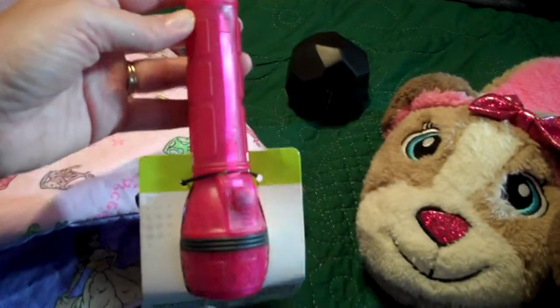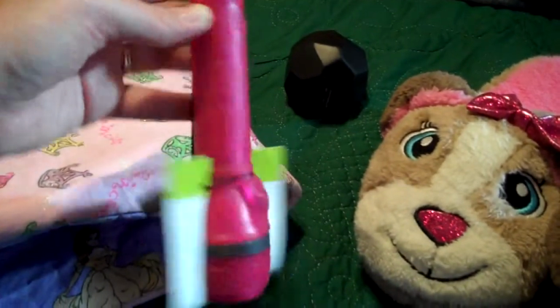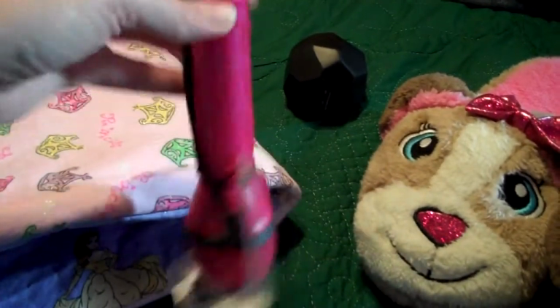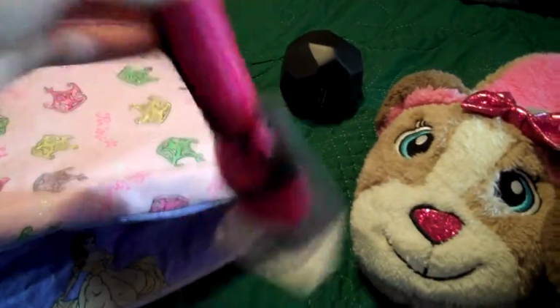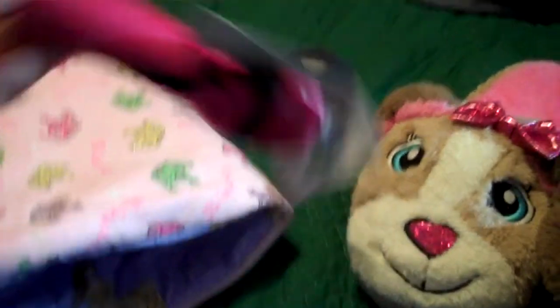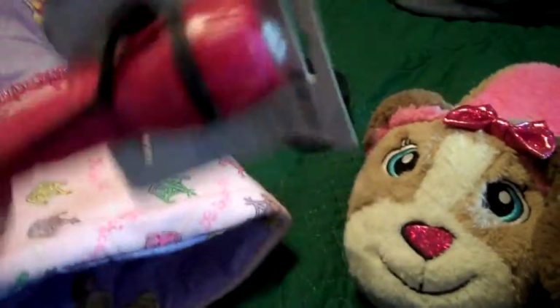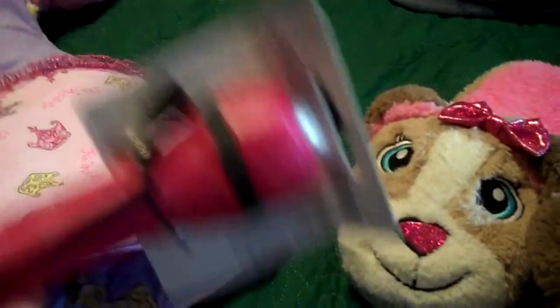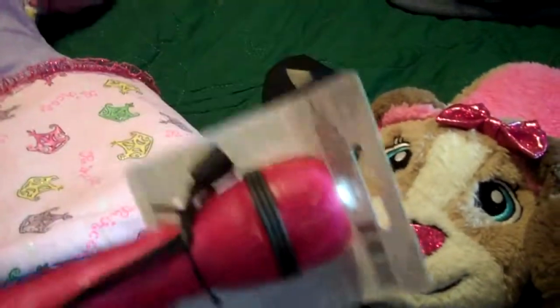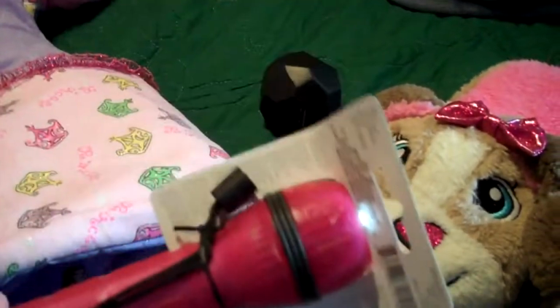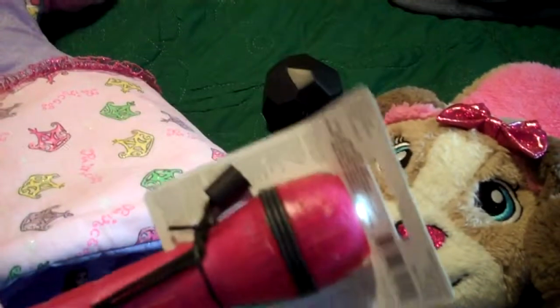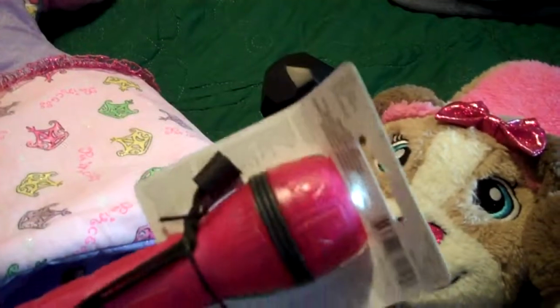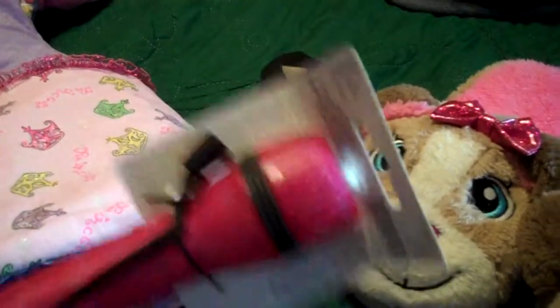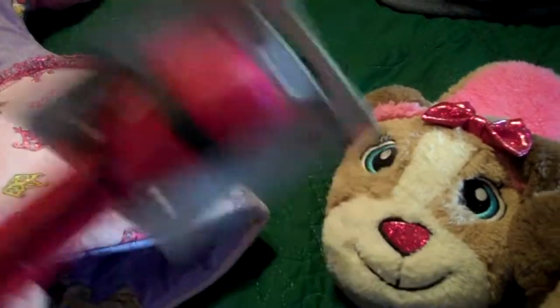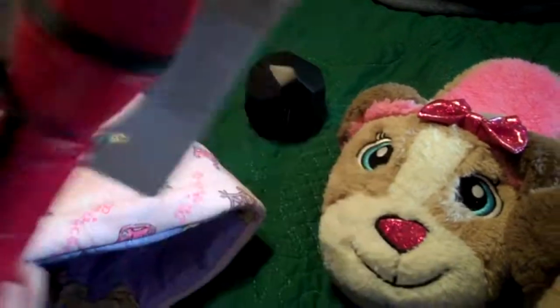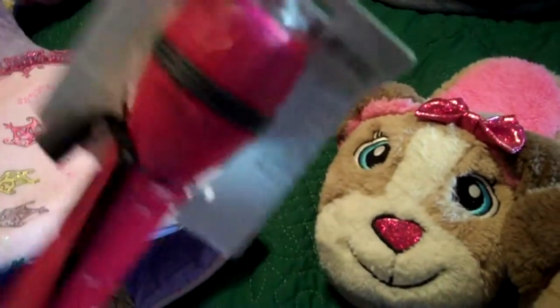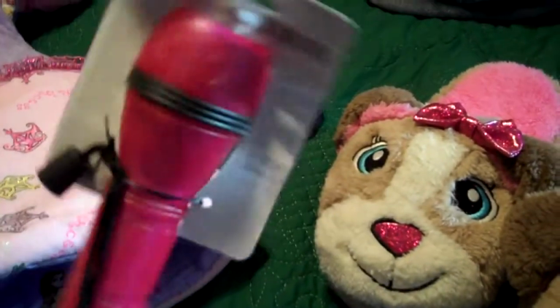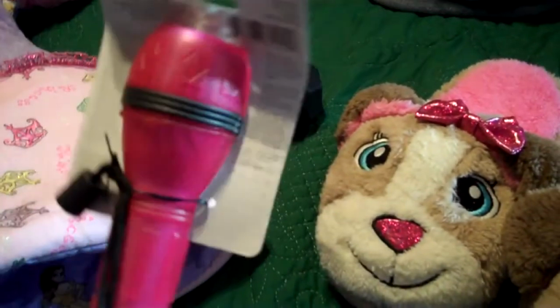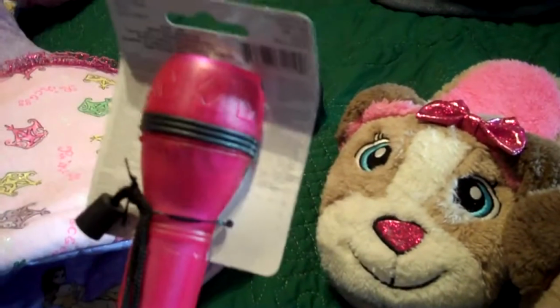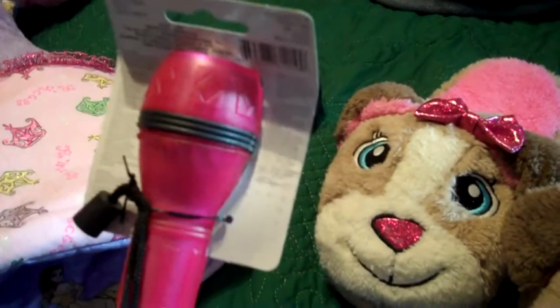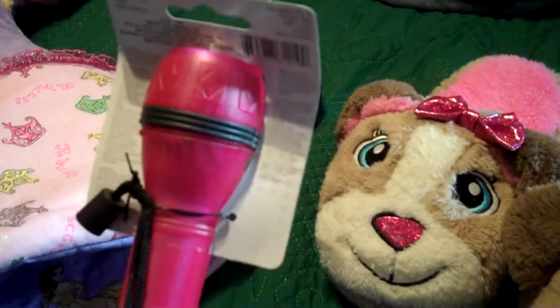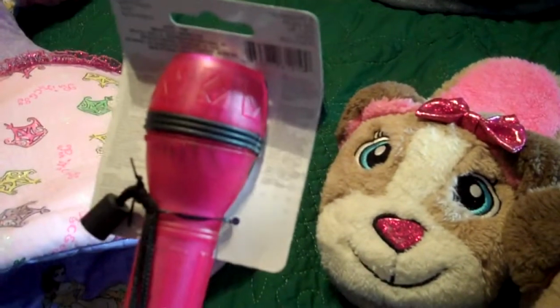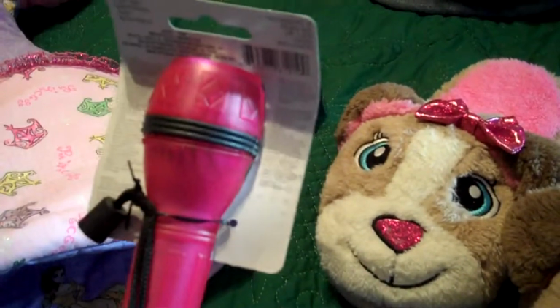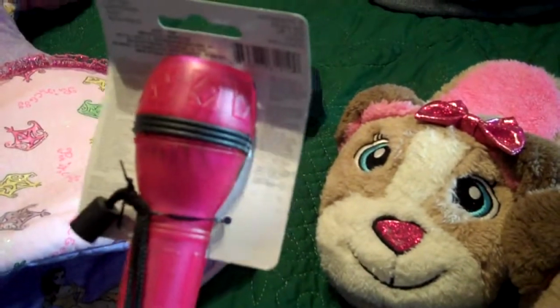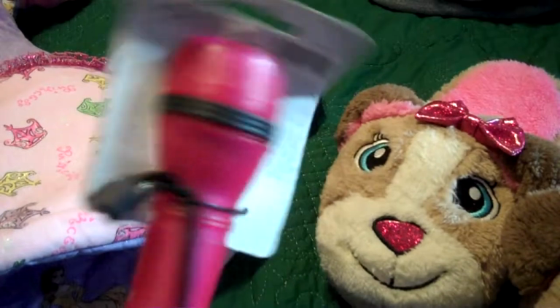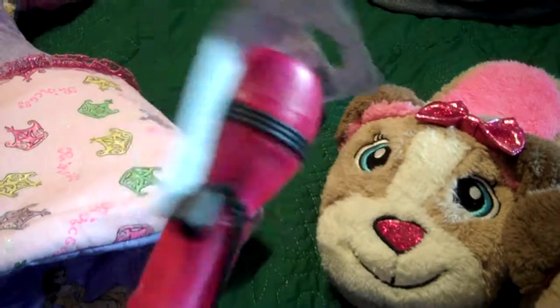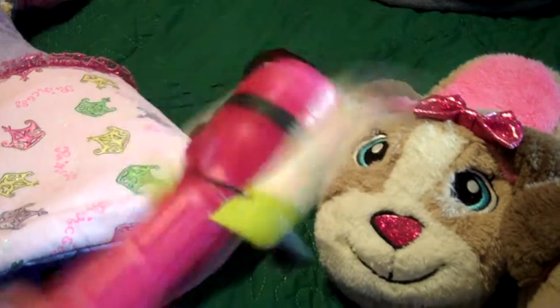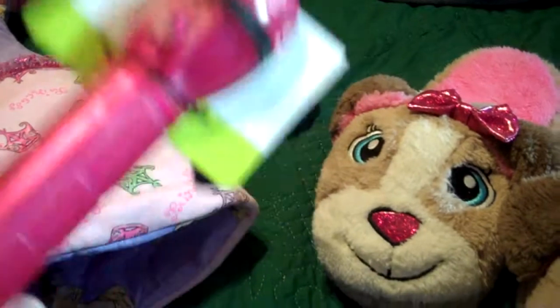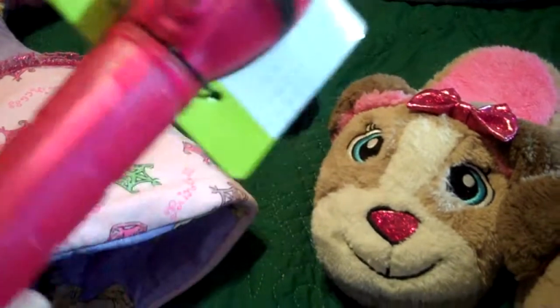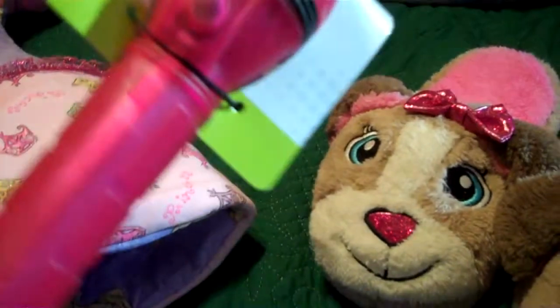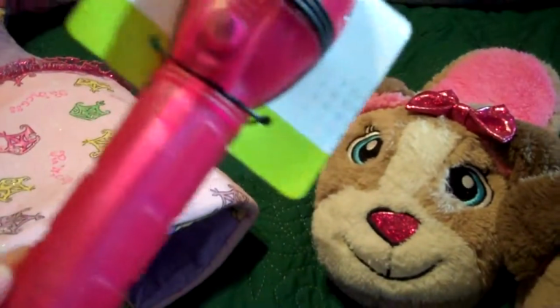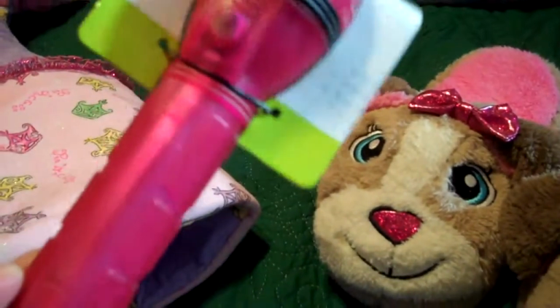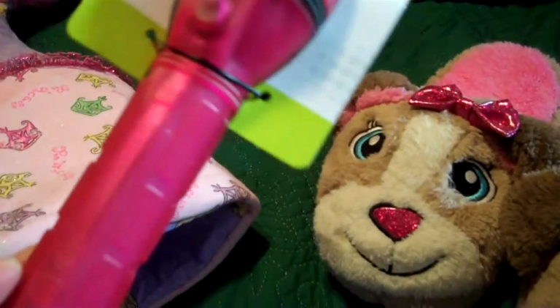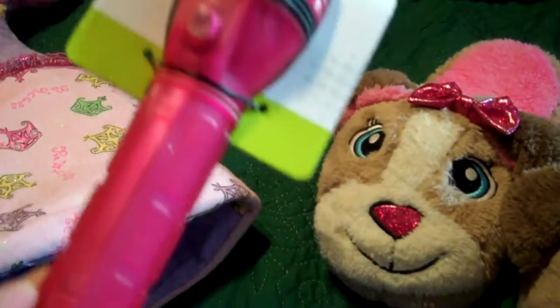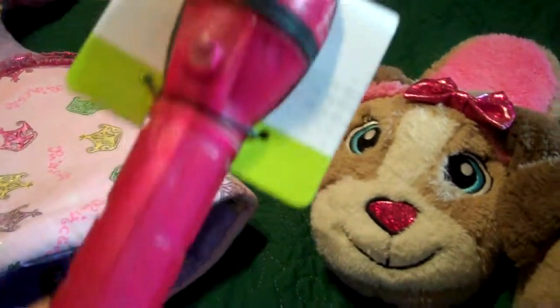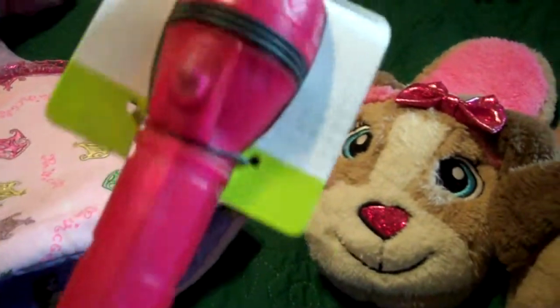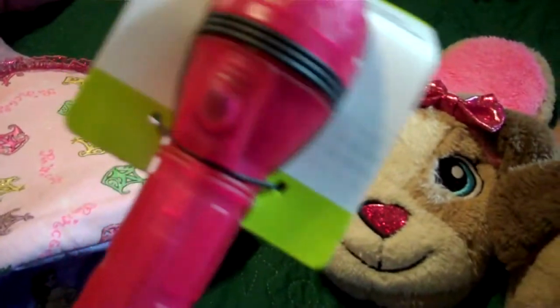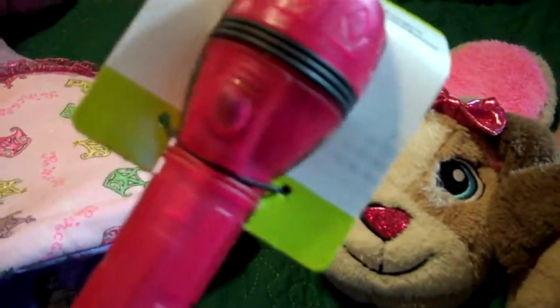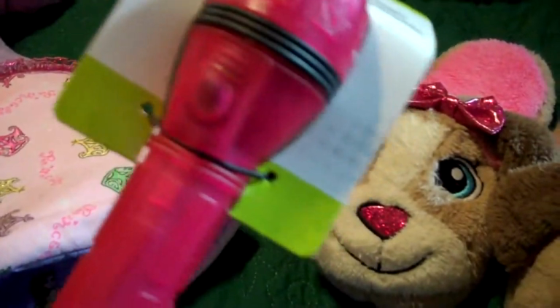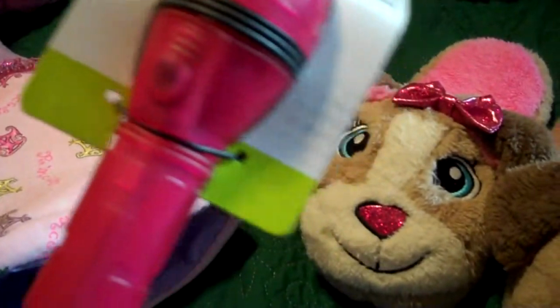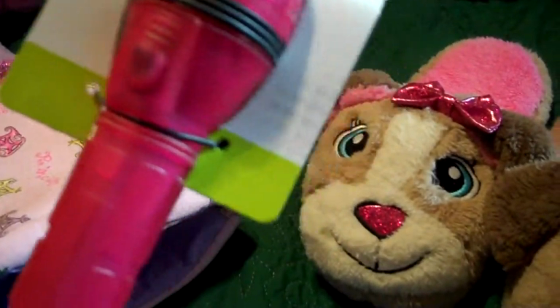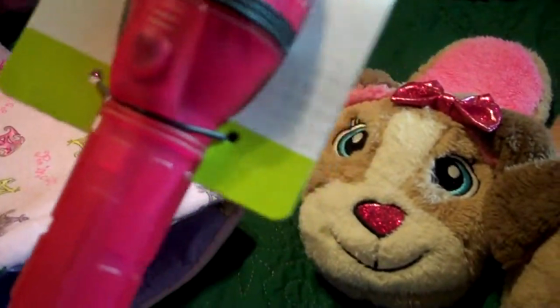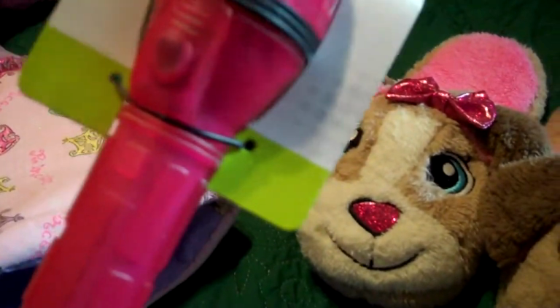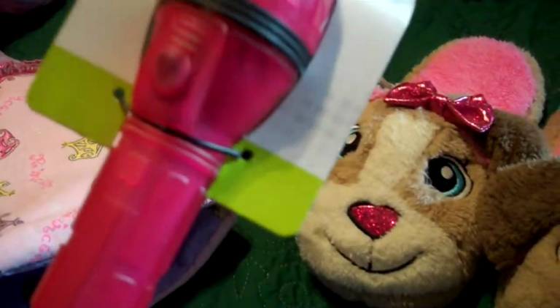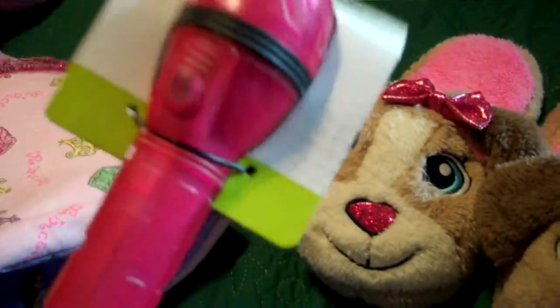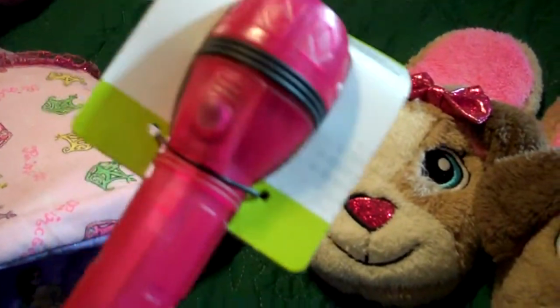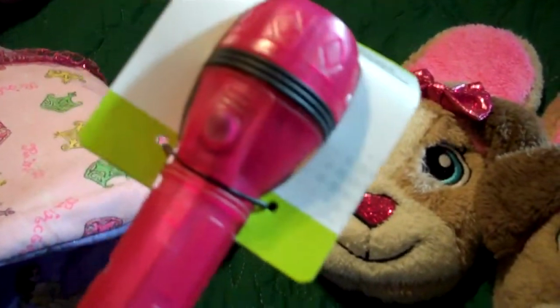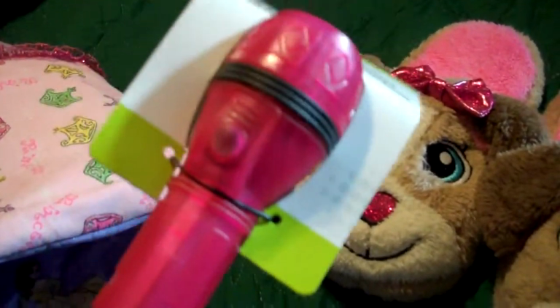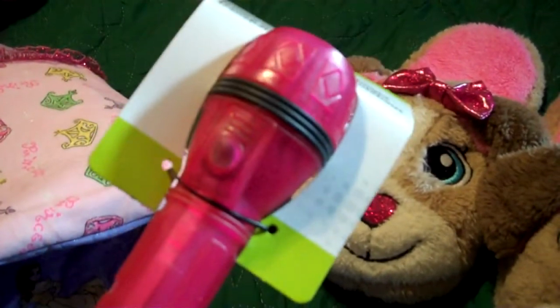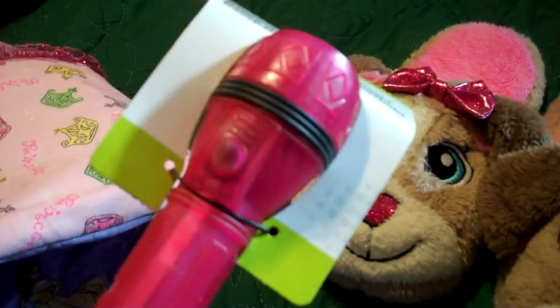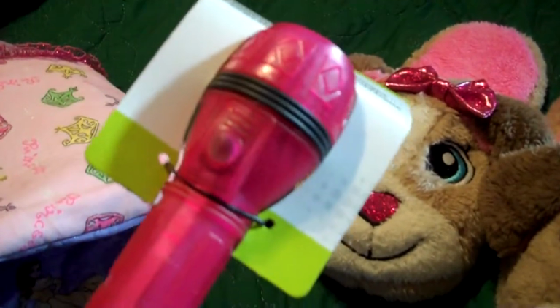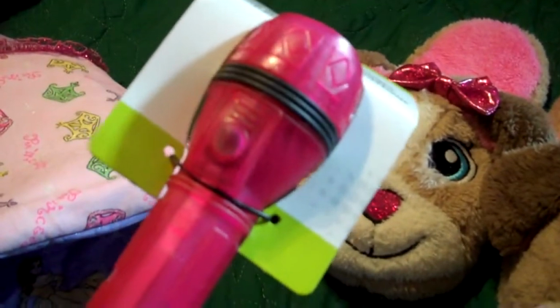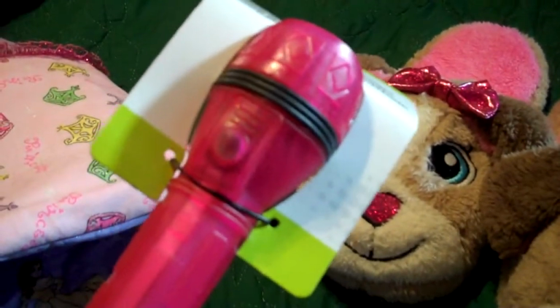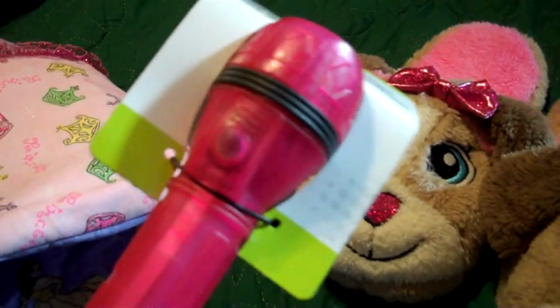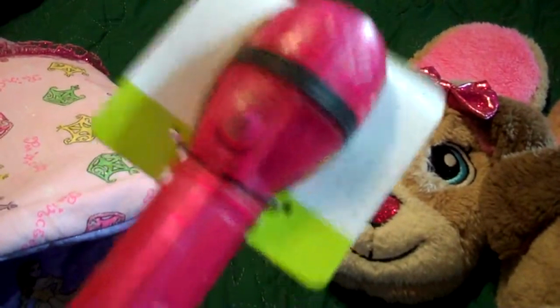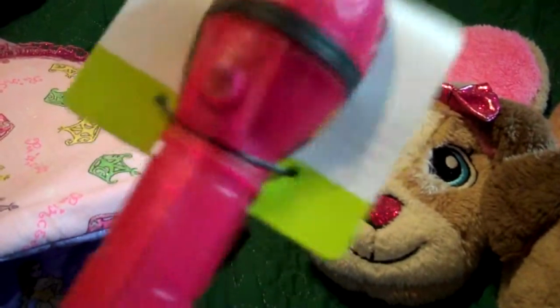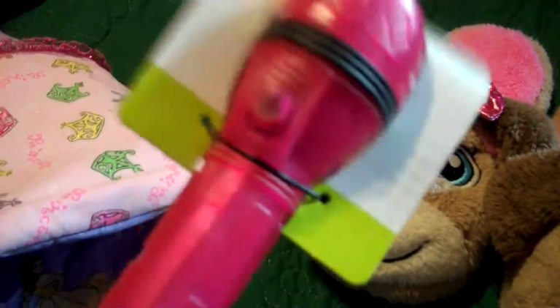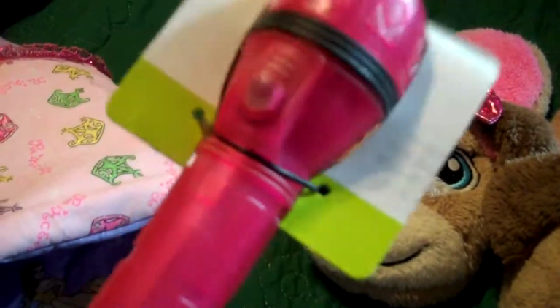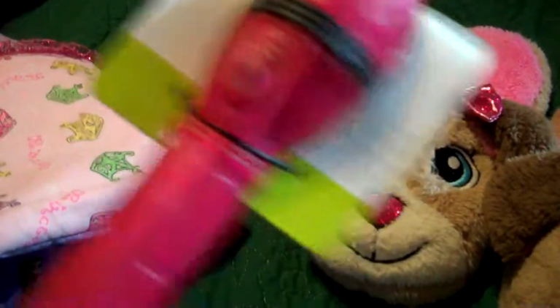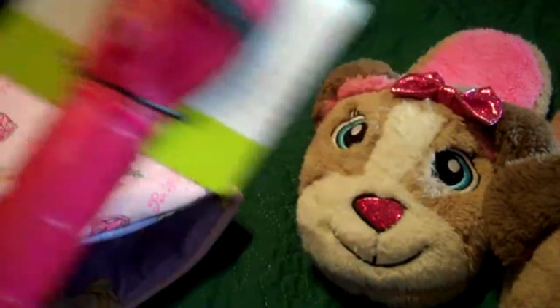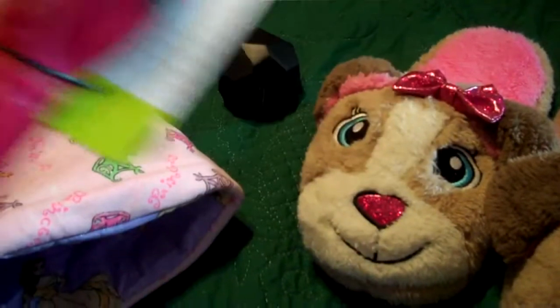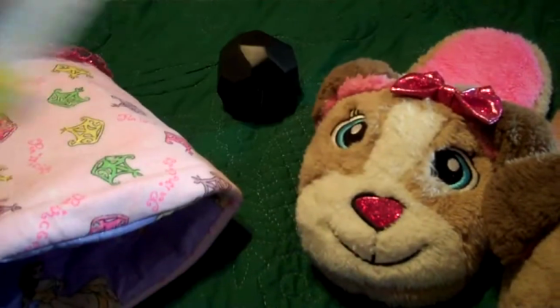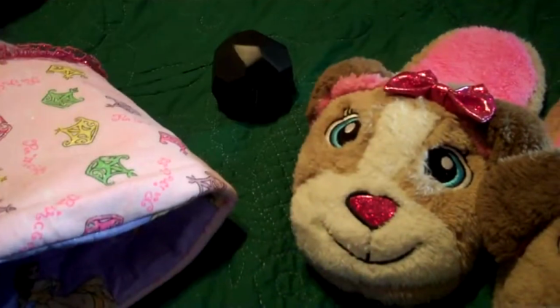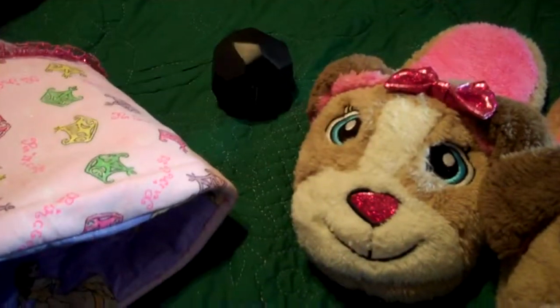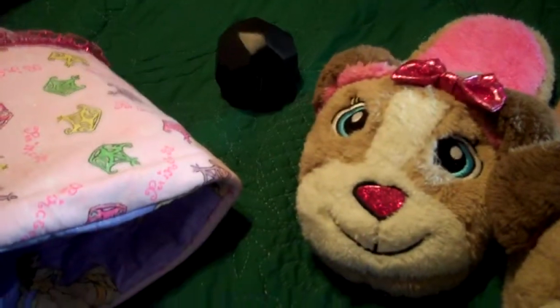A flashlight — I put this in the wrong one. They love flashlights, so now they'll each have their own. This should be in the other one.